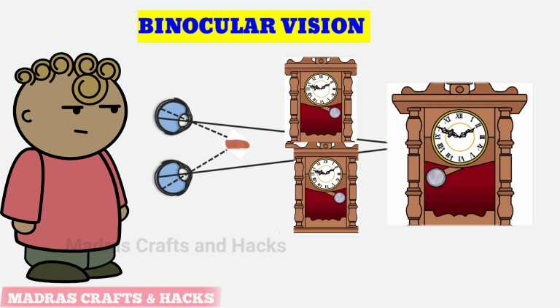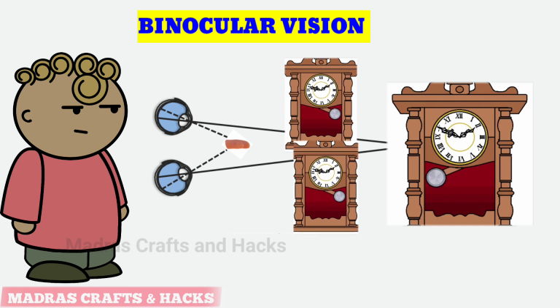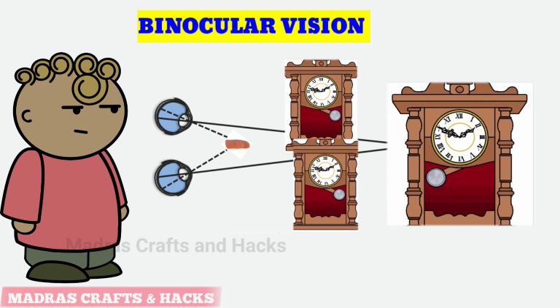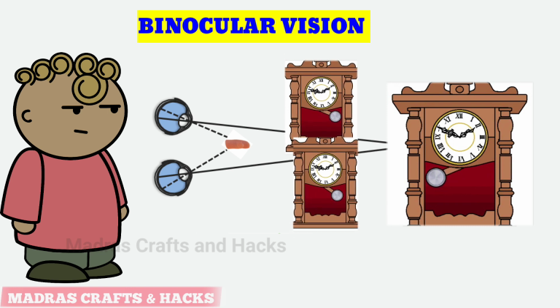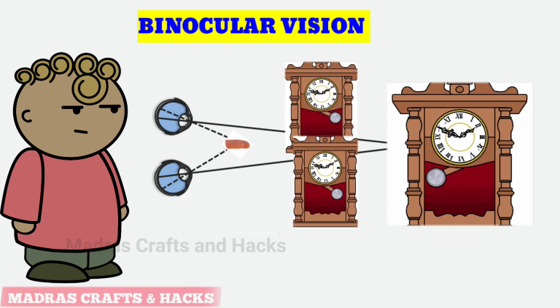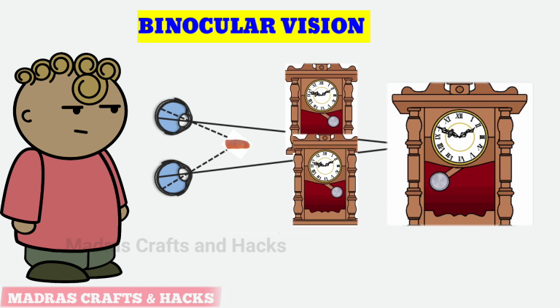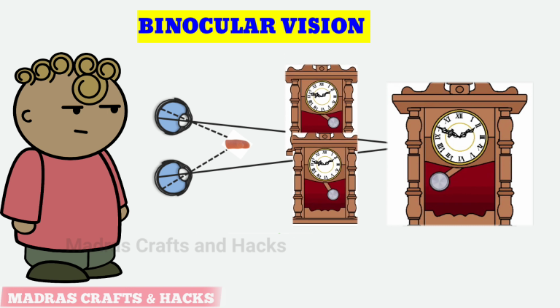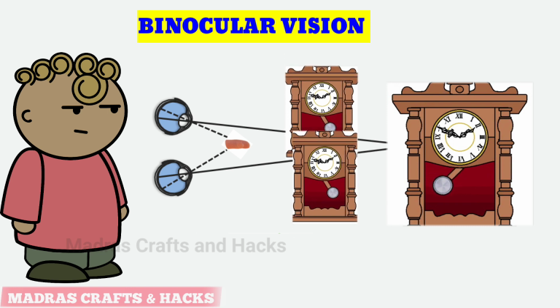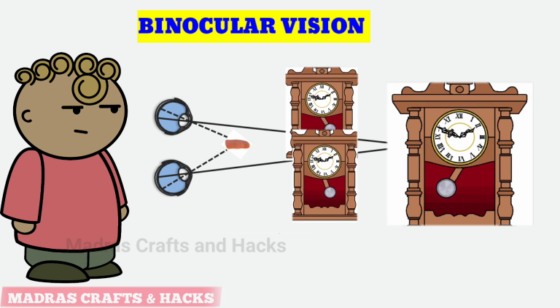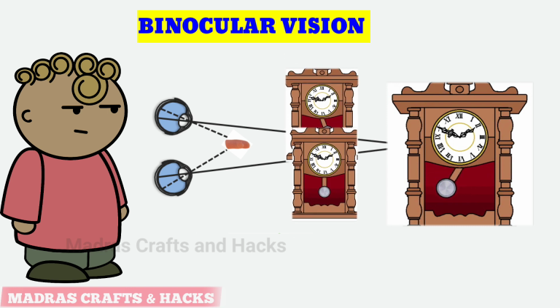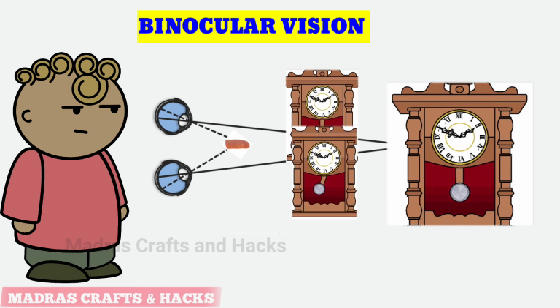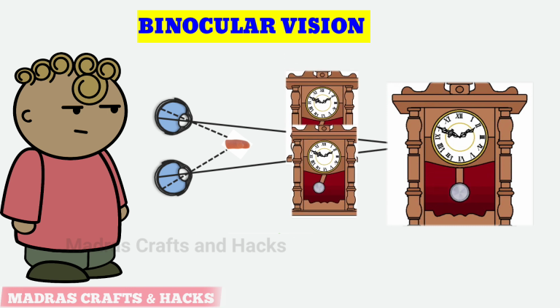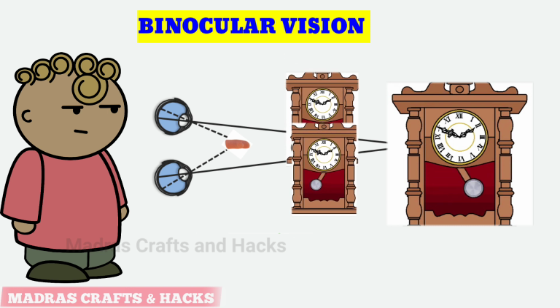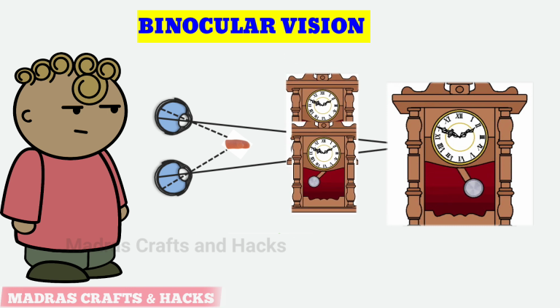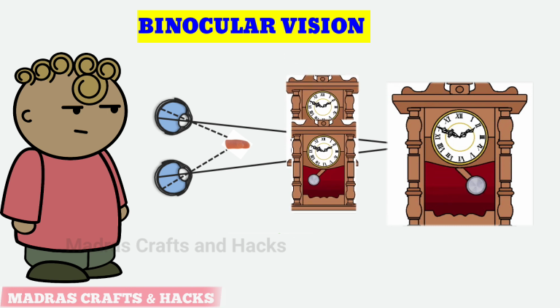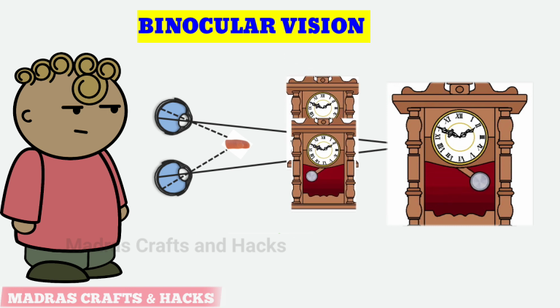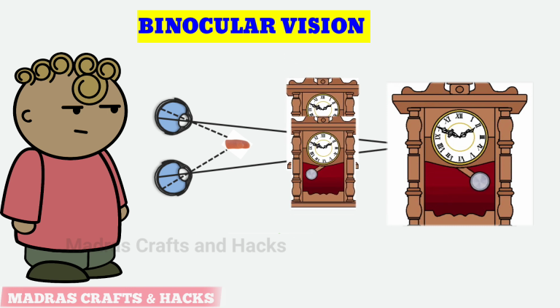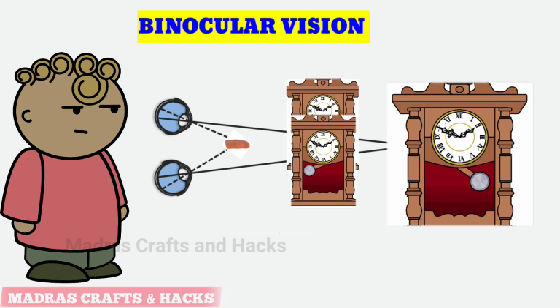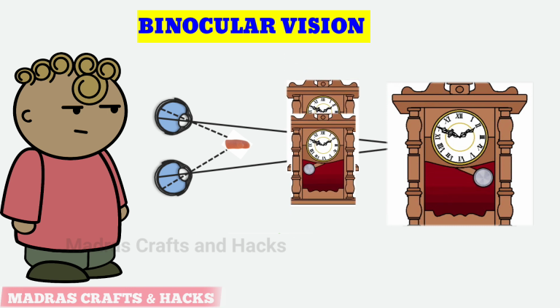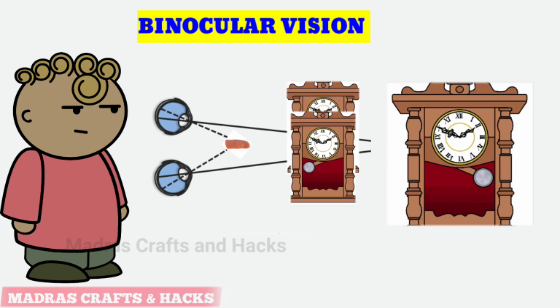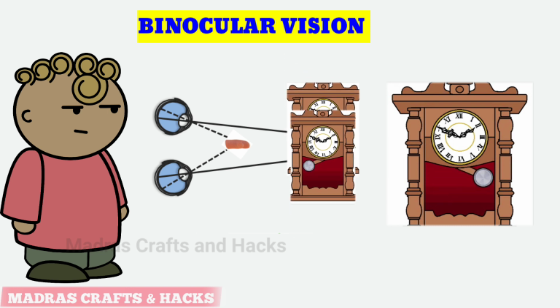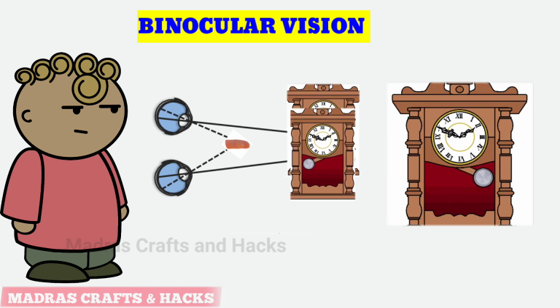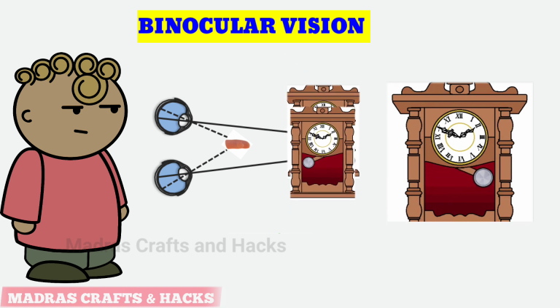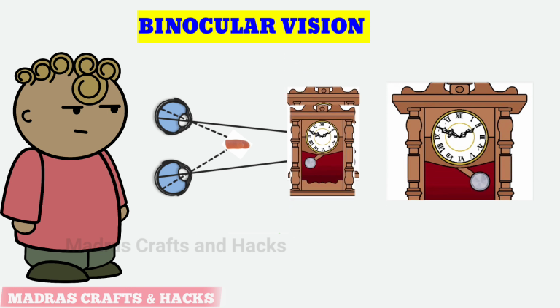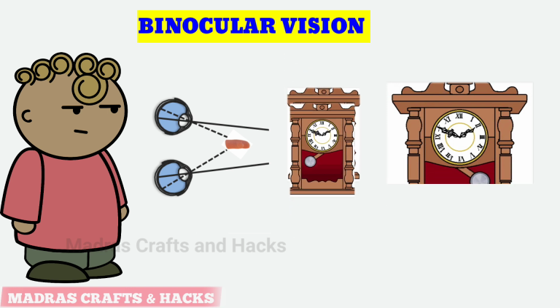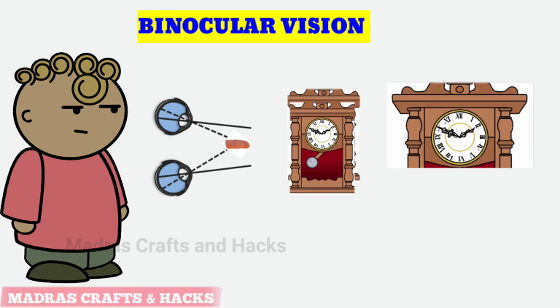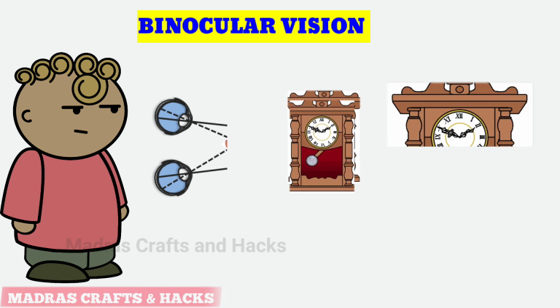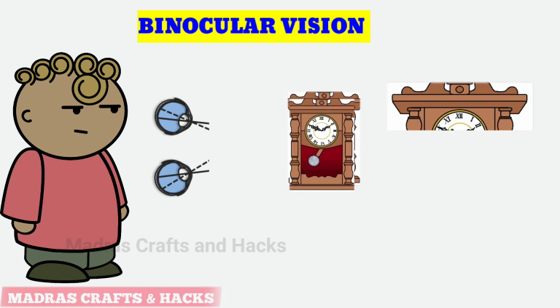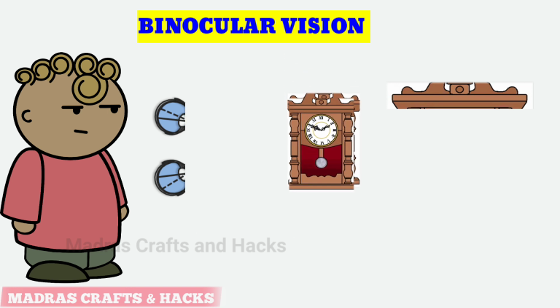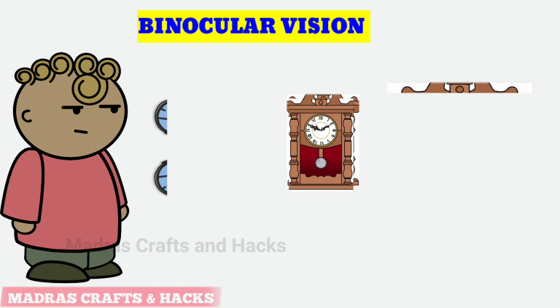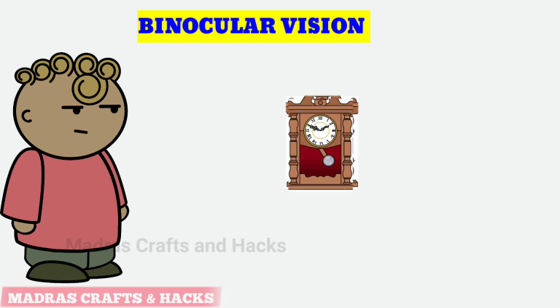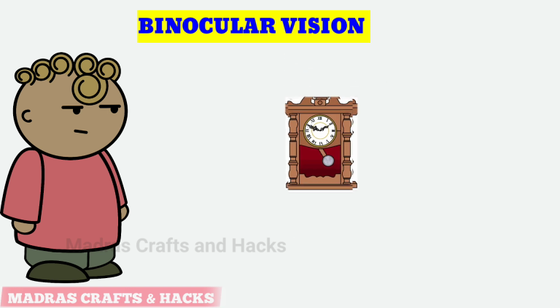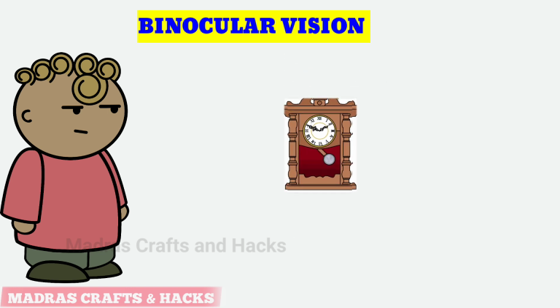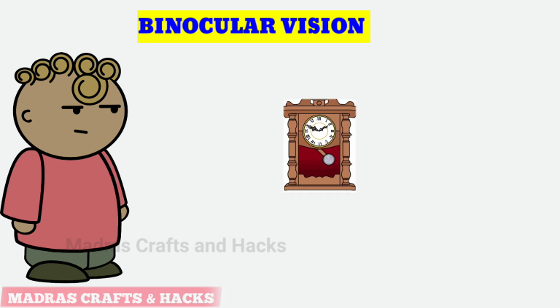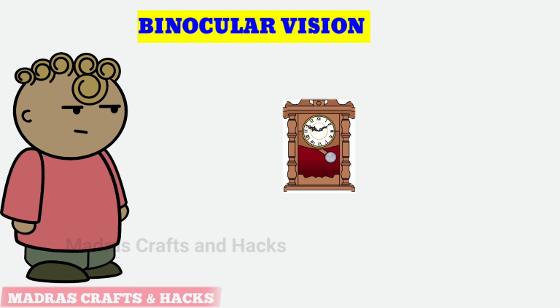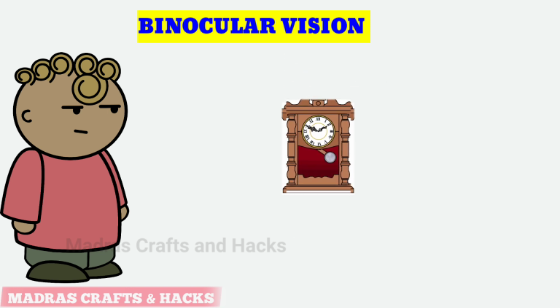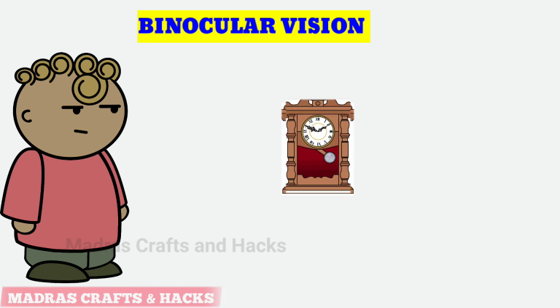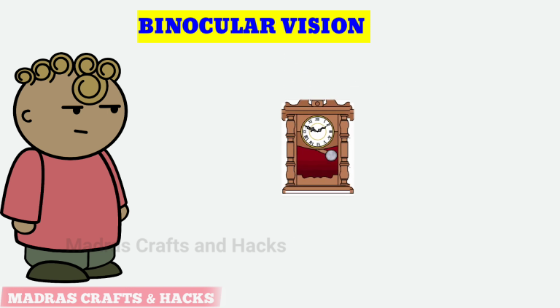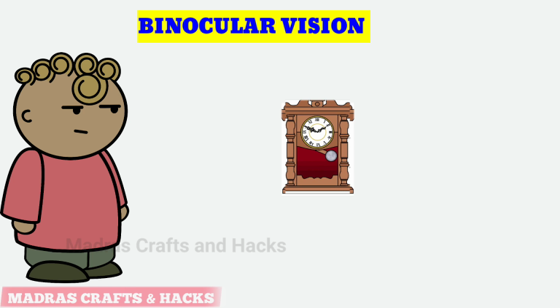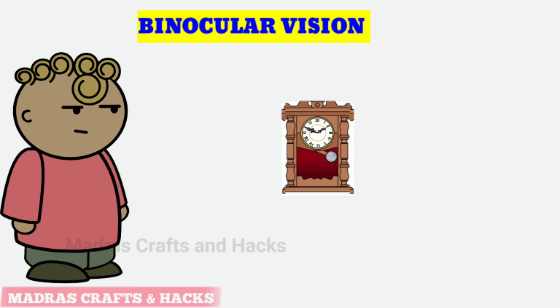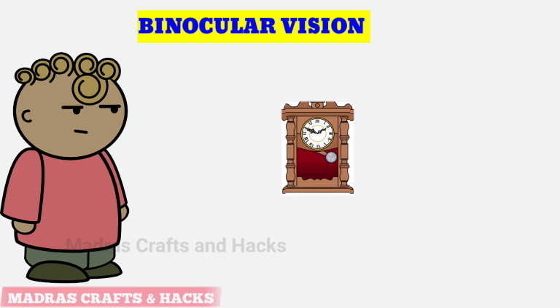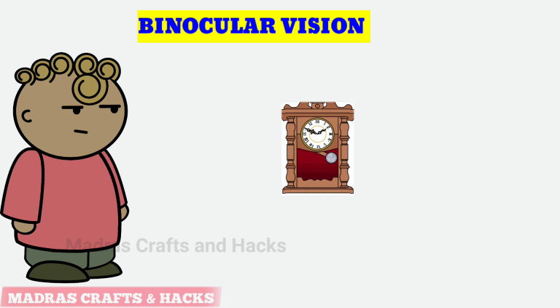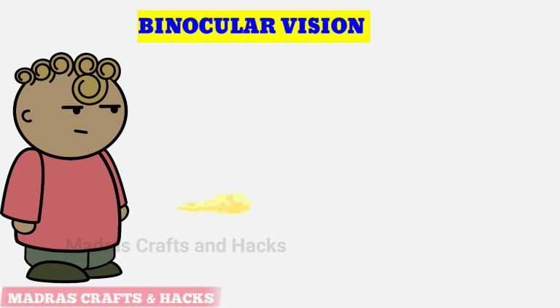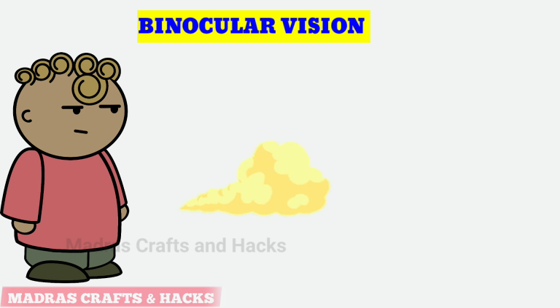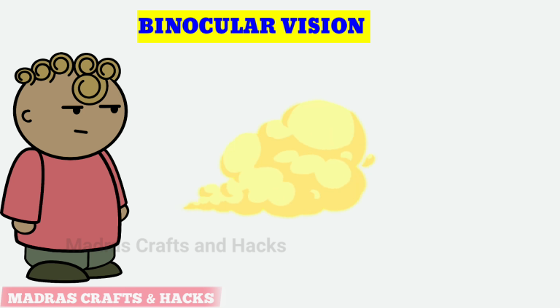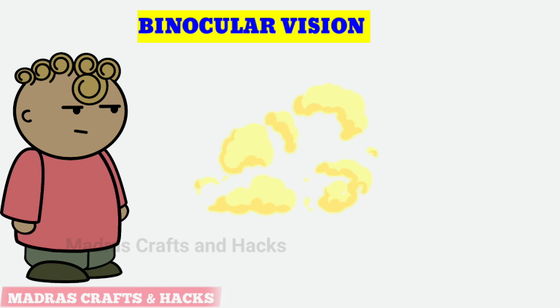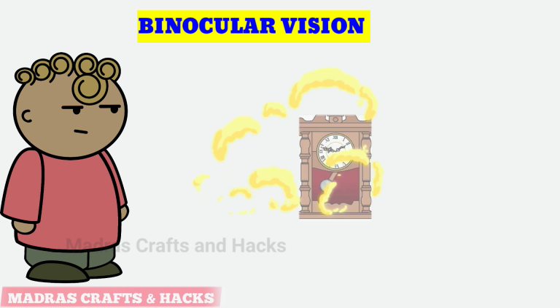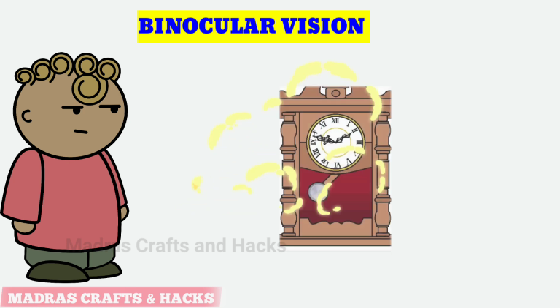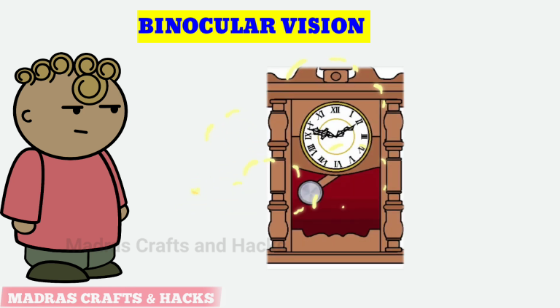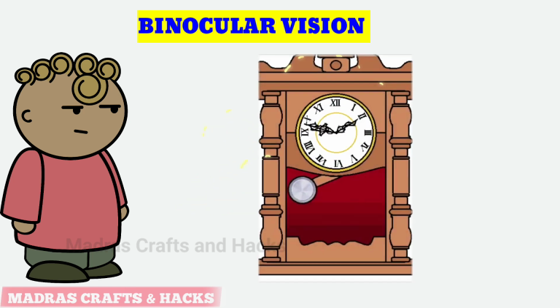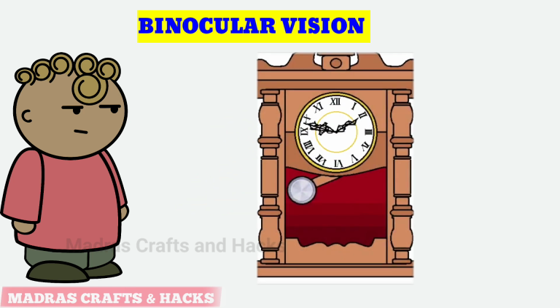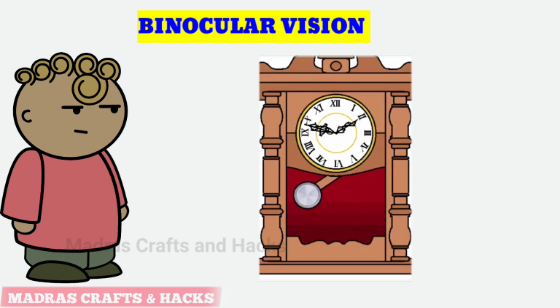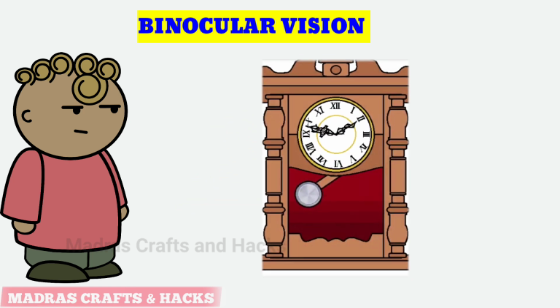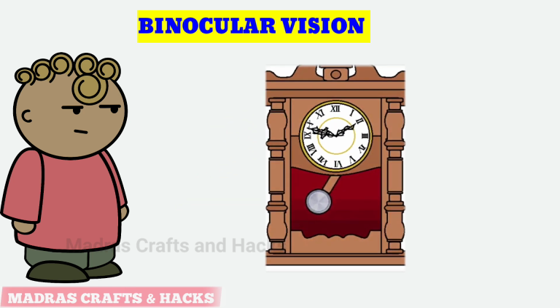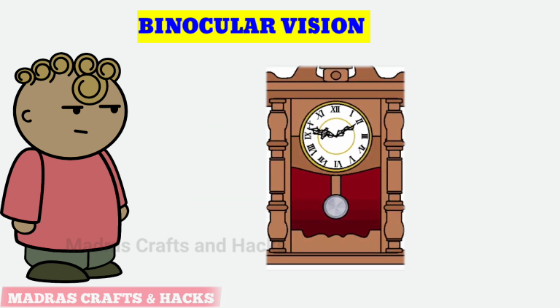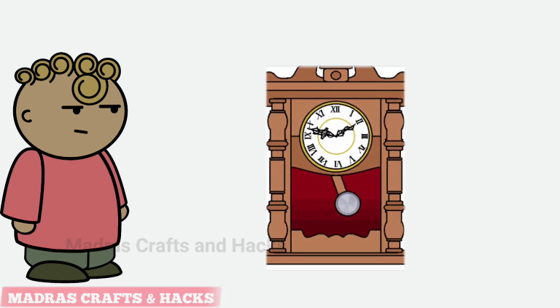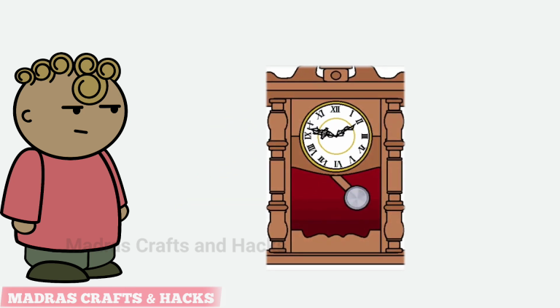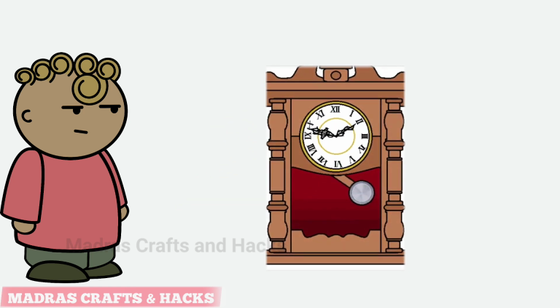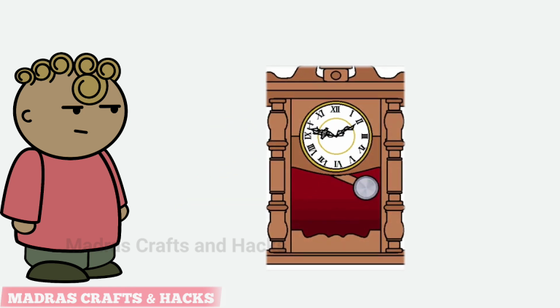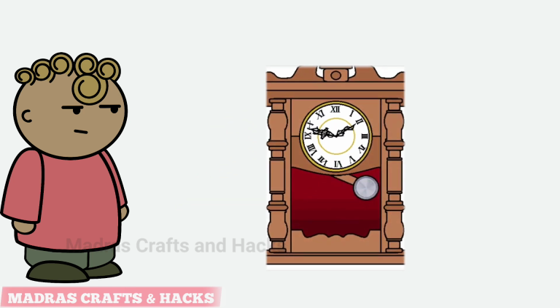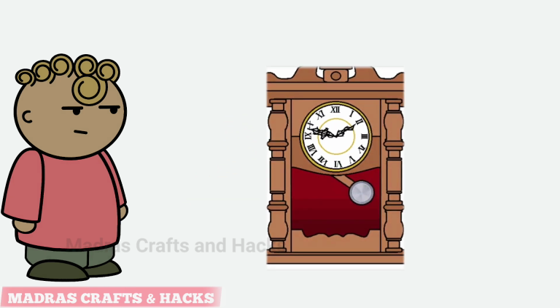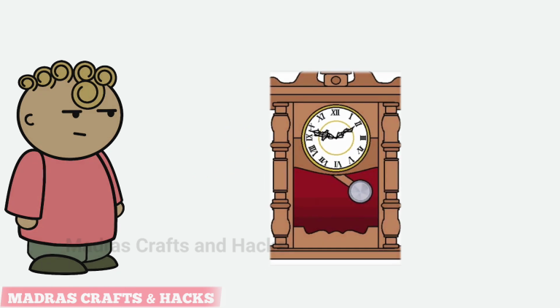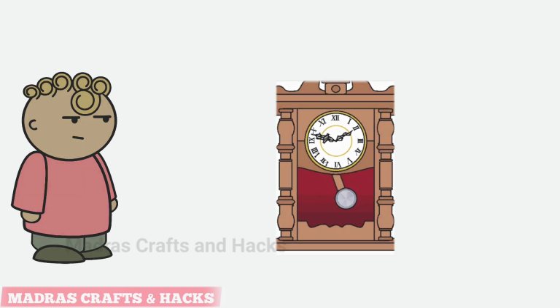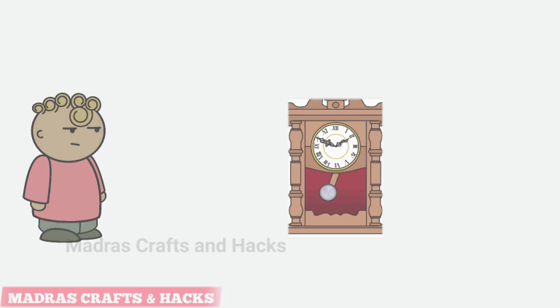Our brain processes these two images and puts them together as a single 3D image in quicker than a blink of an eye.